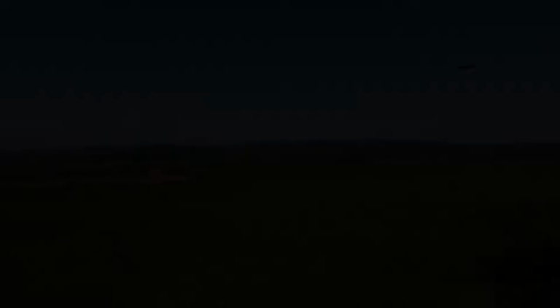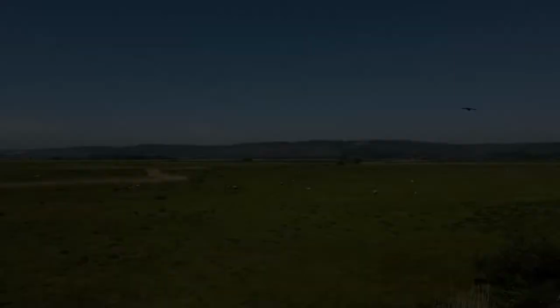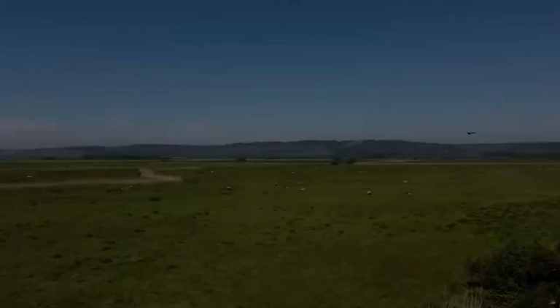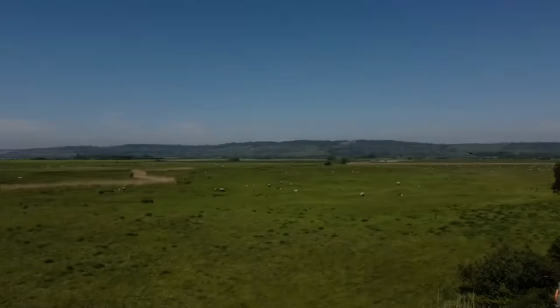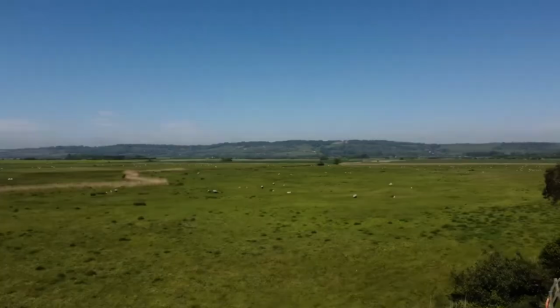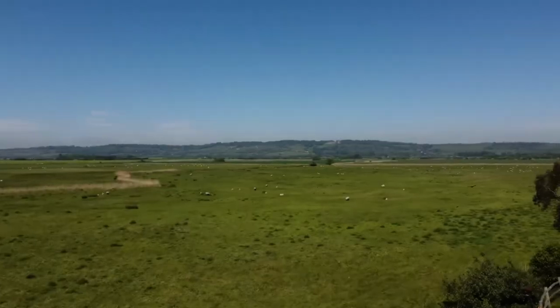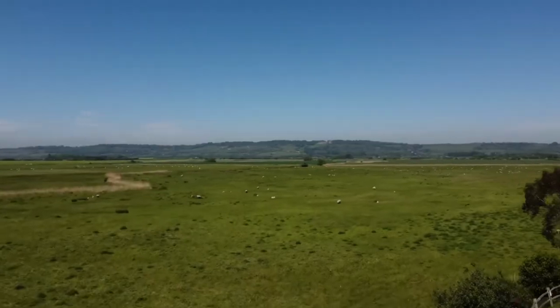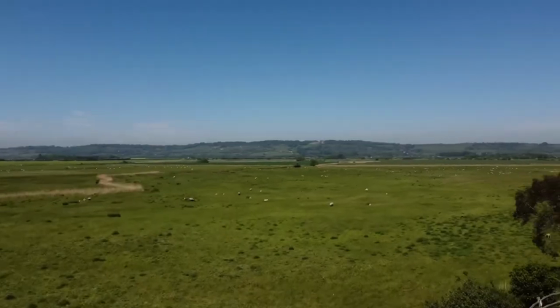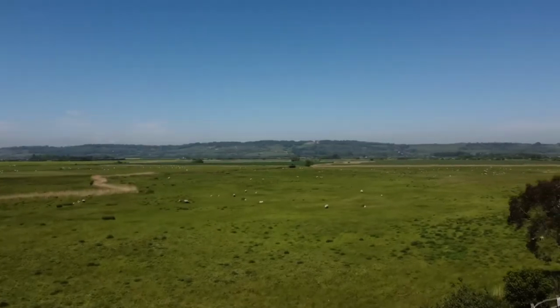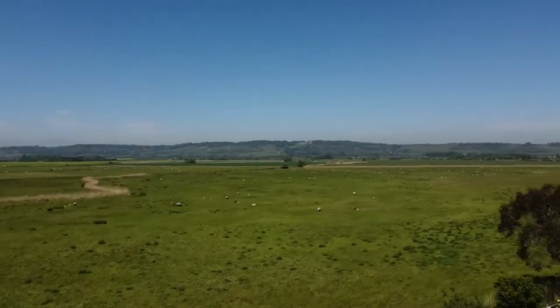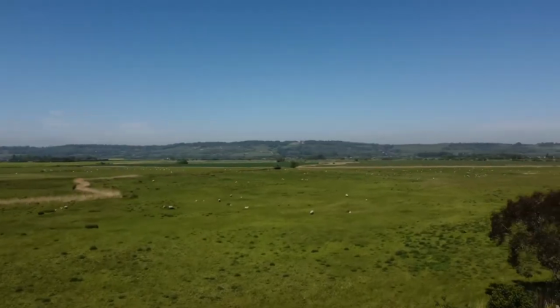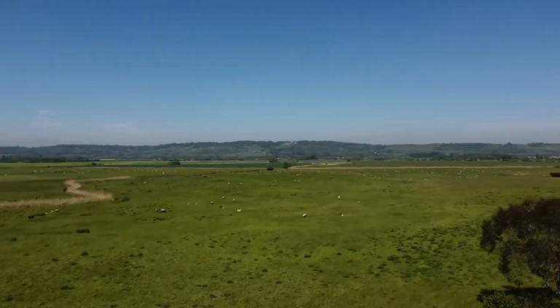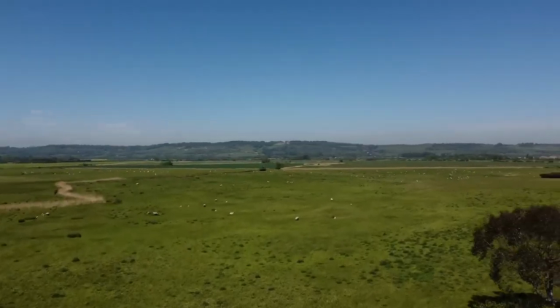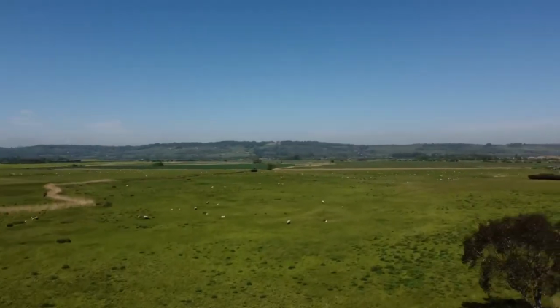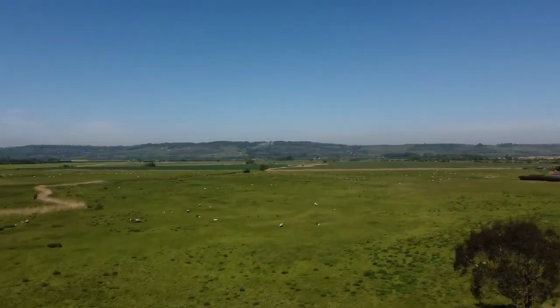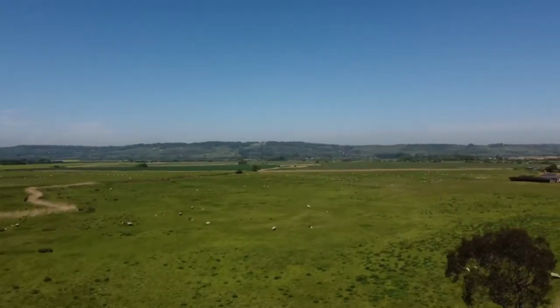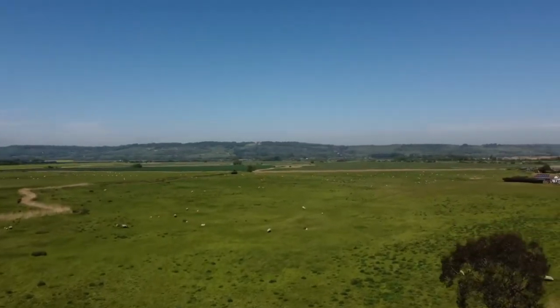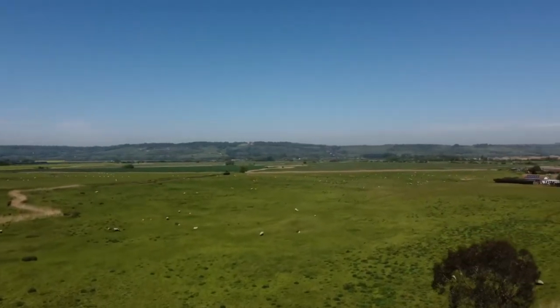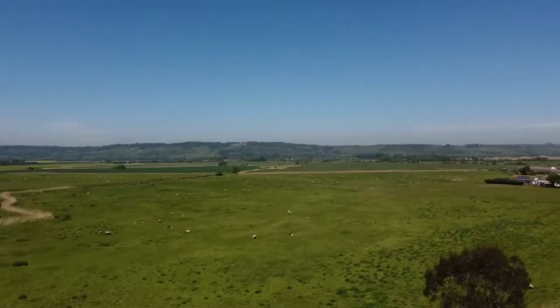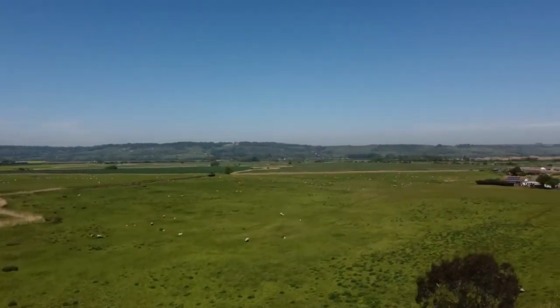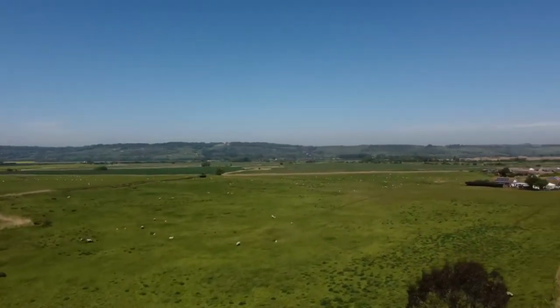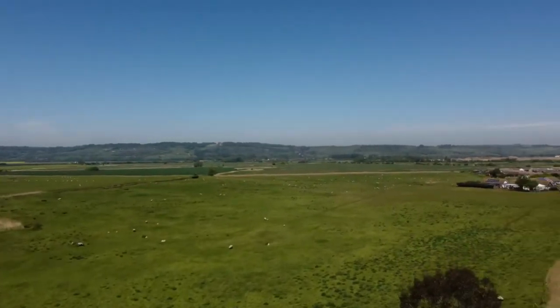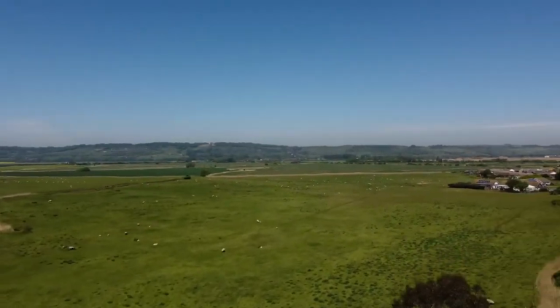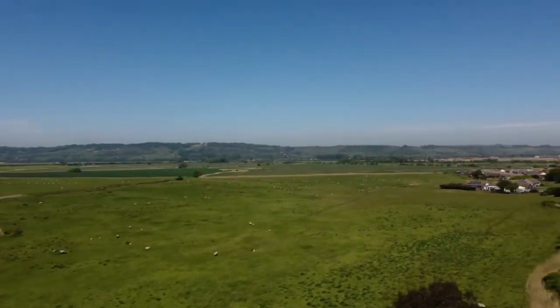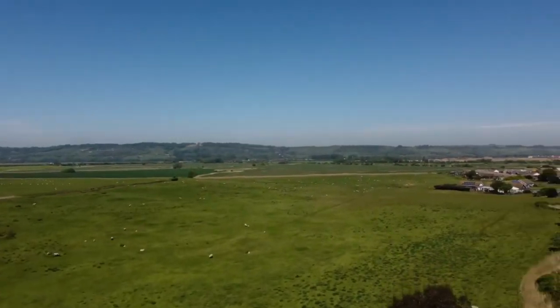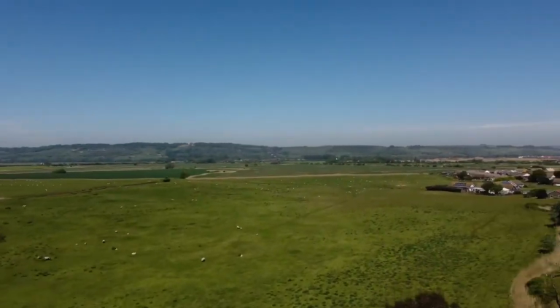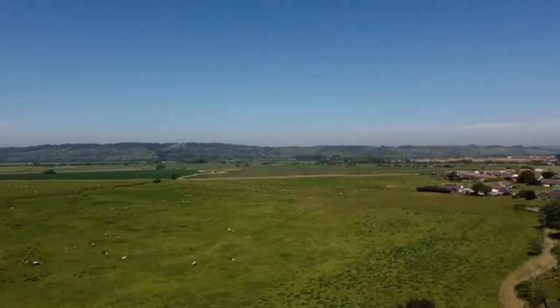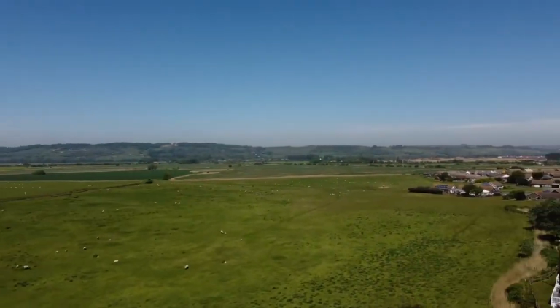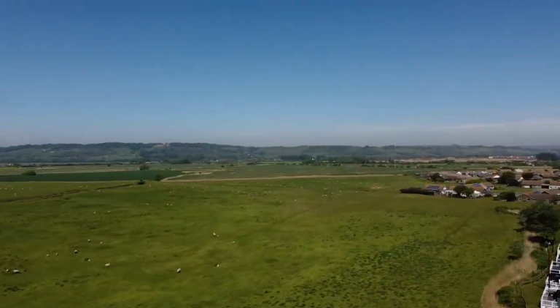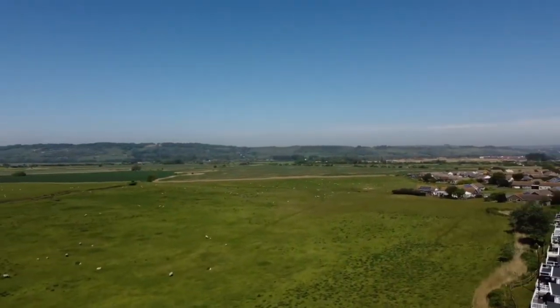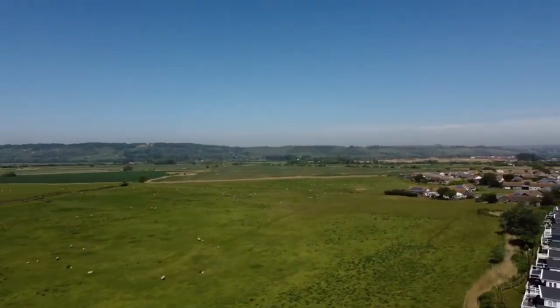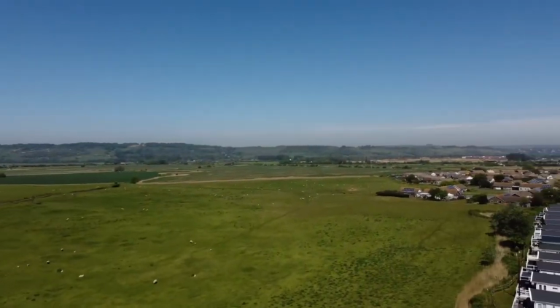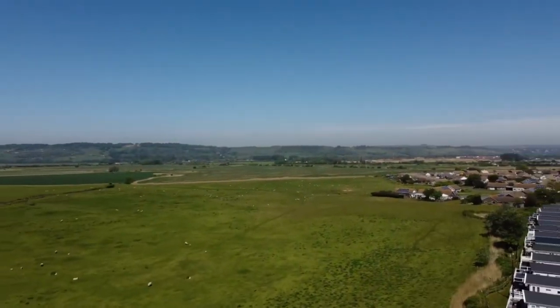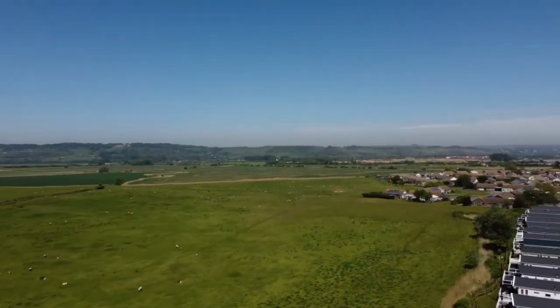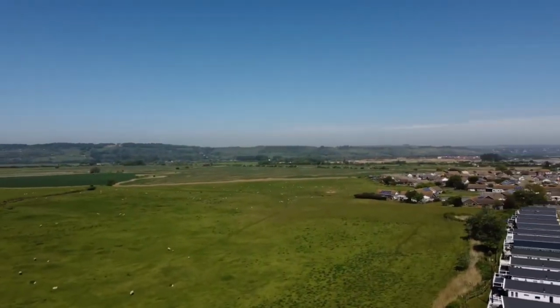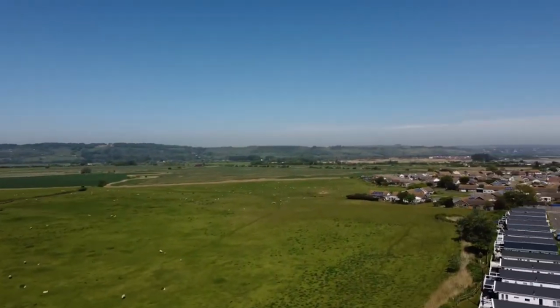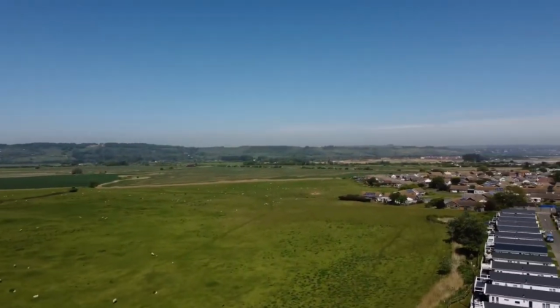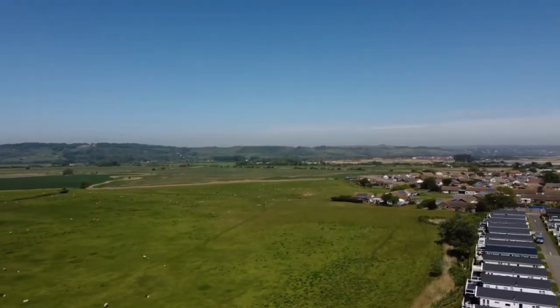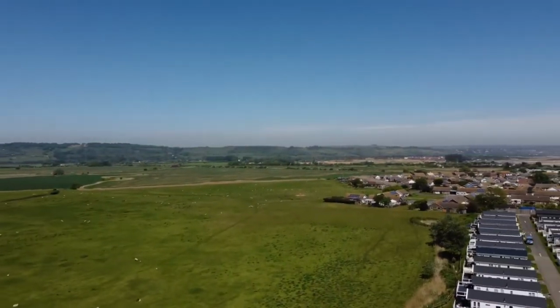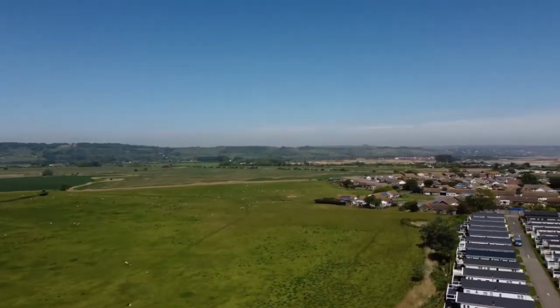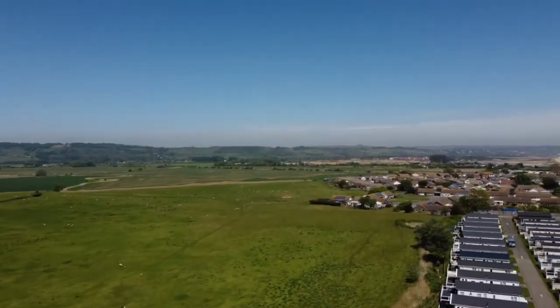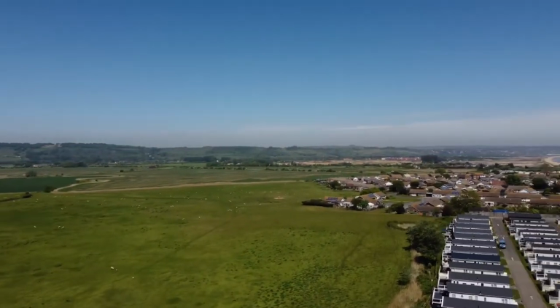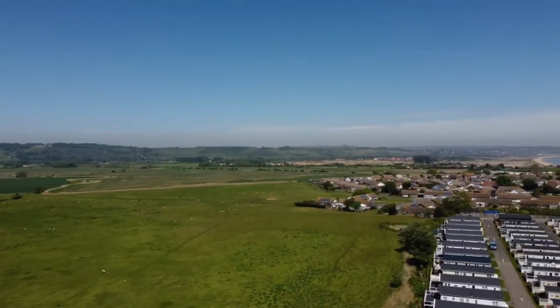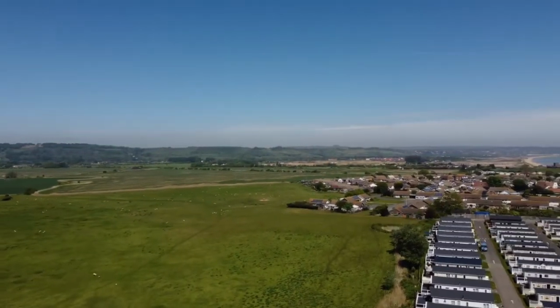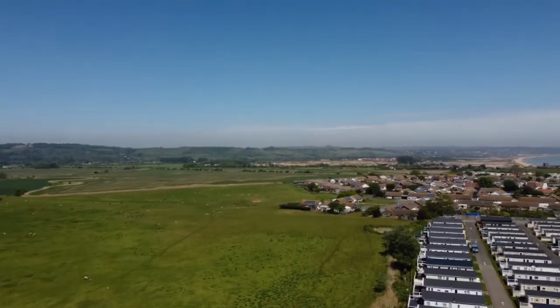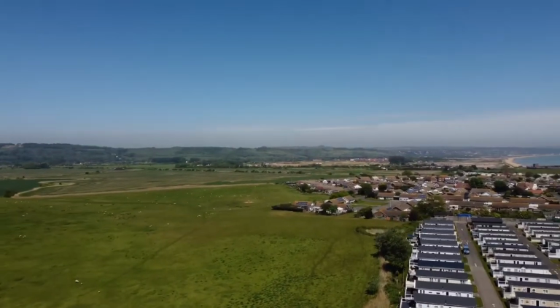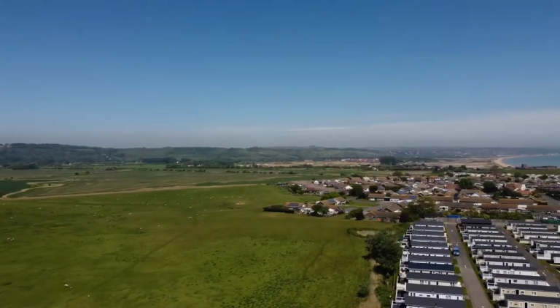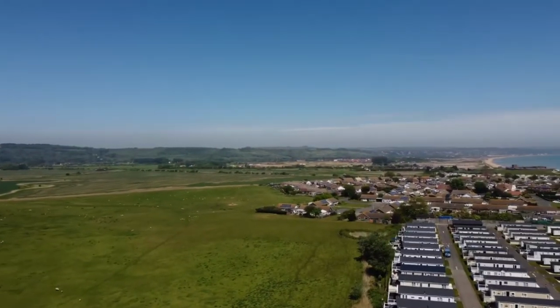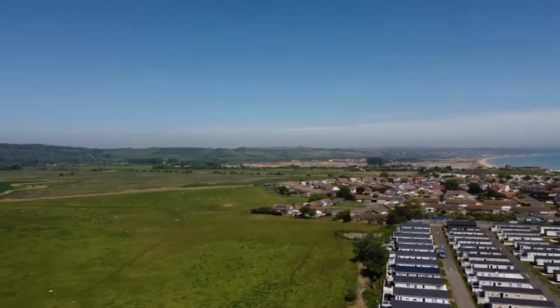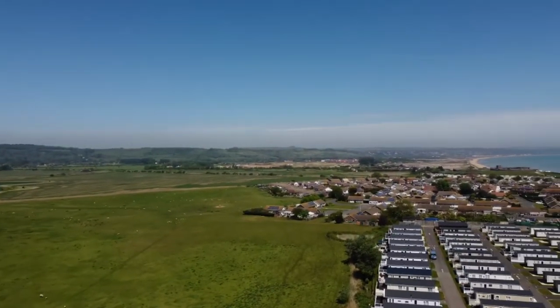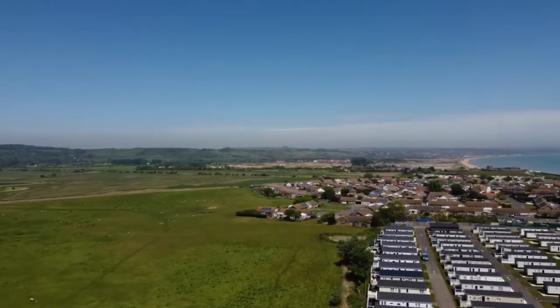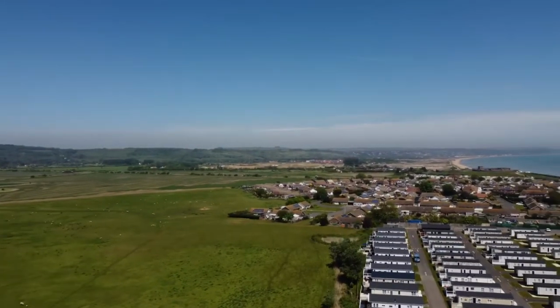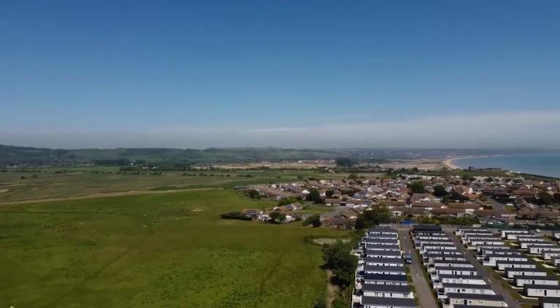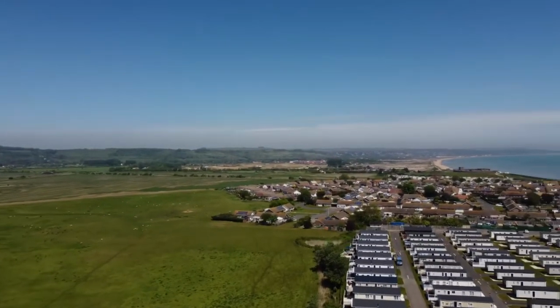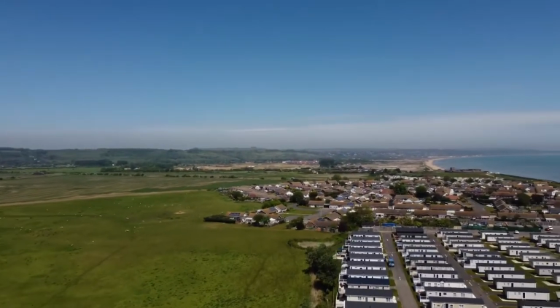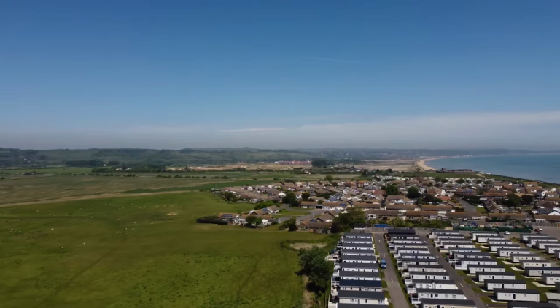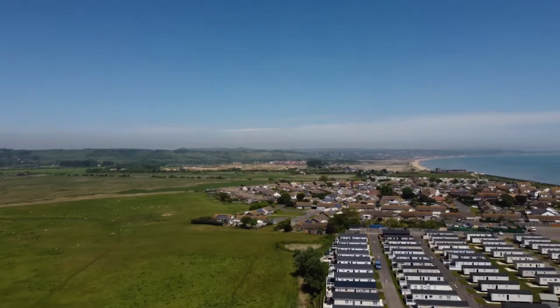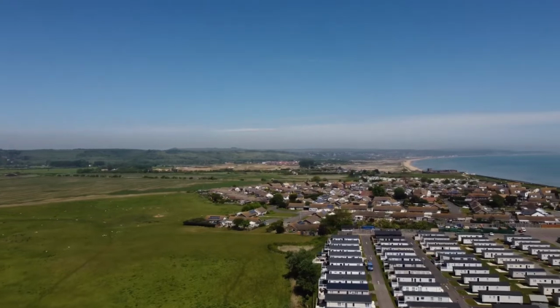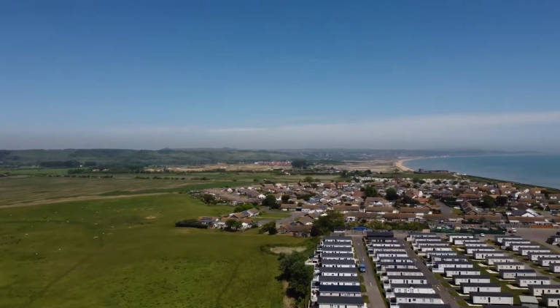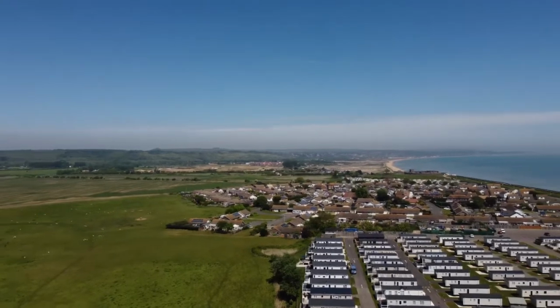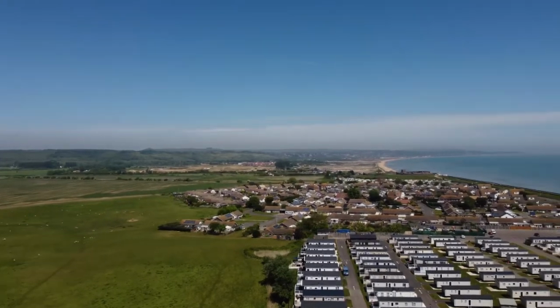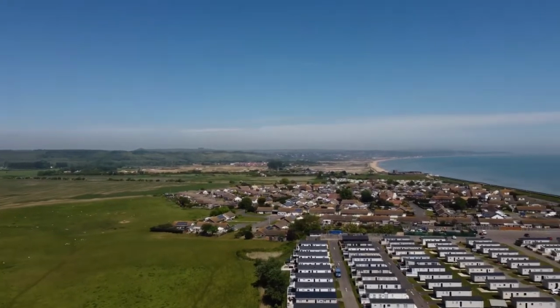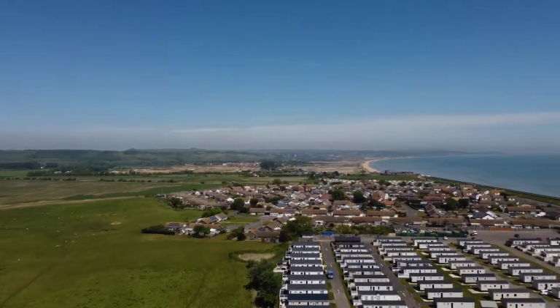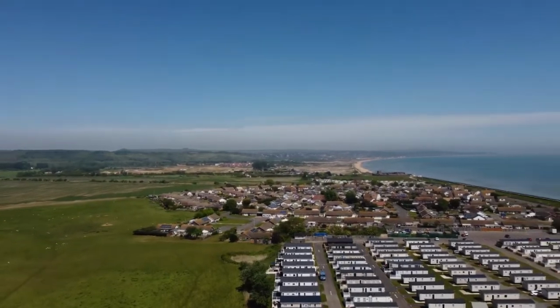New Beach Holiday Park proudly presents the Willoughby Cranbrook three-bedroom brand new holiday lodge.